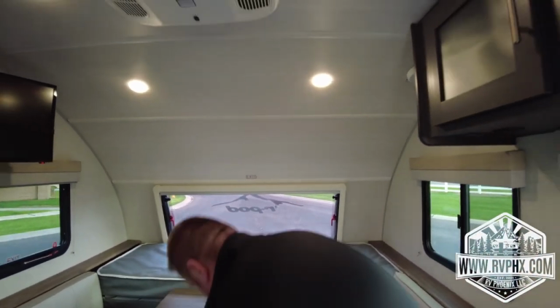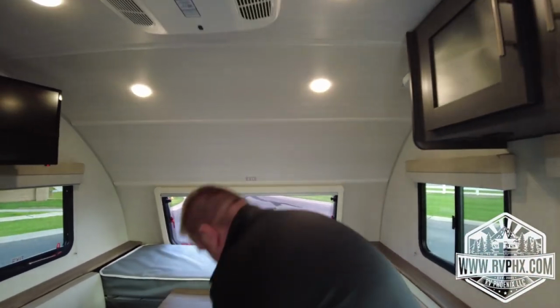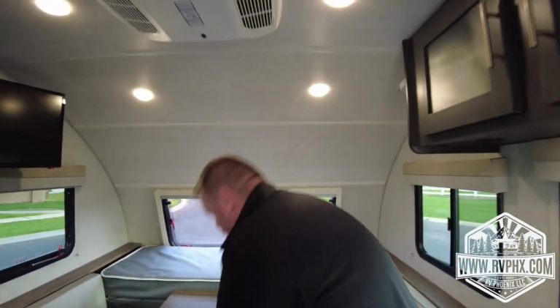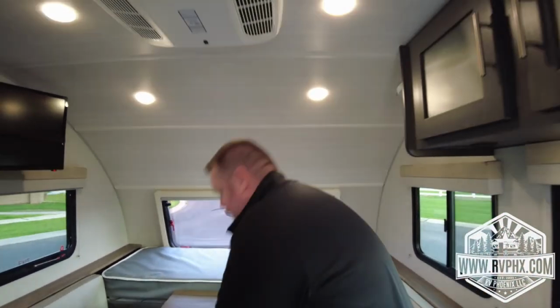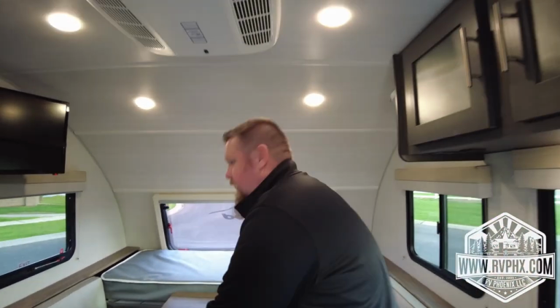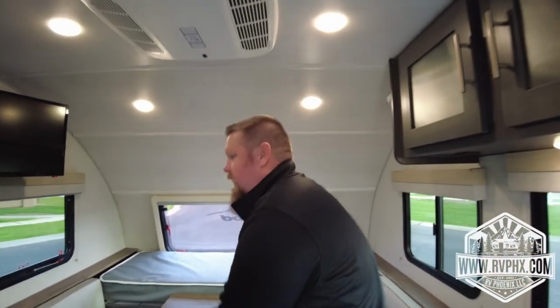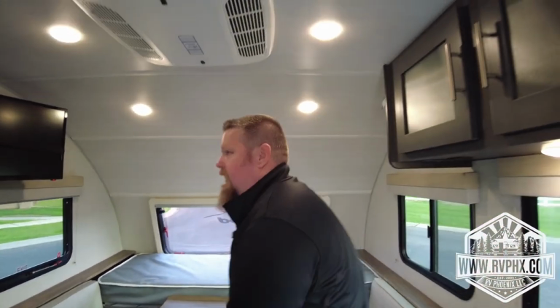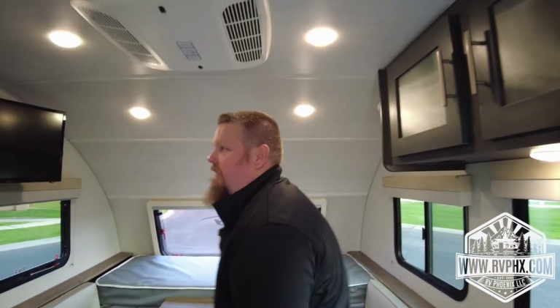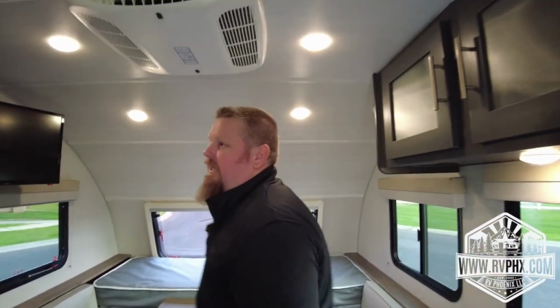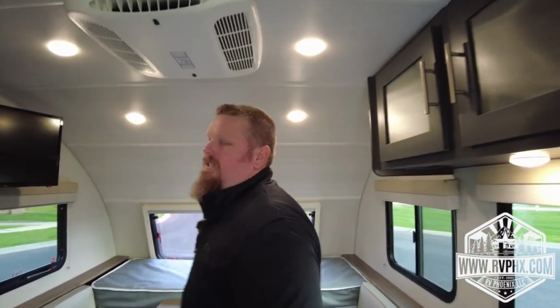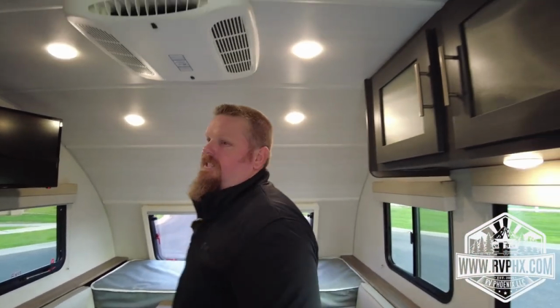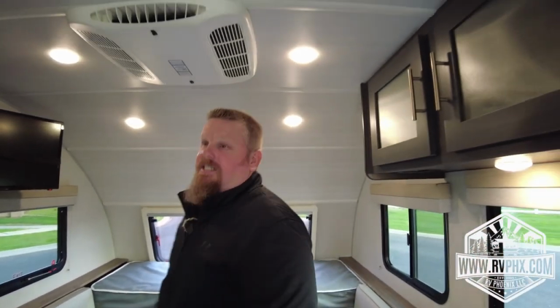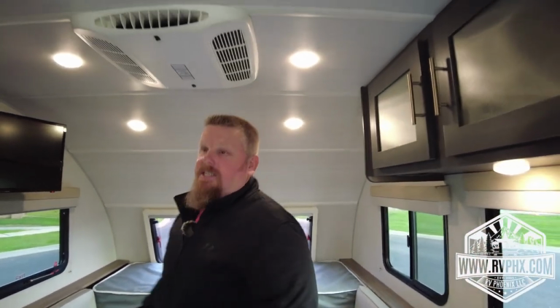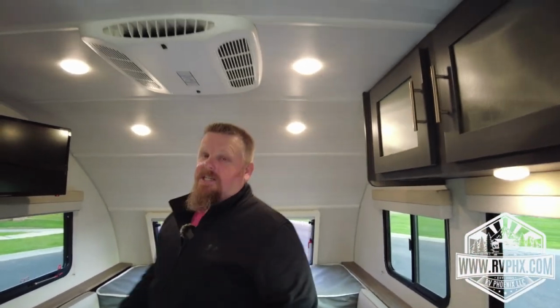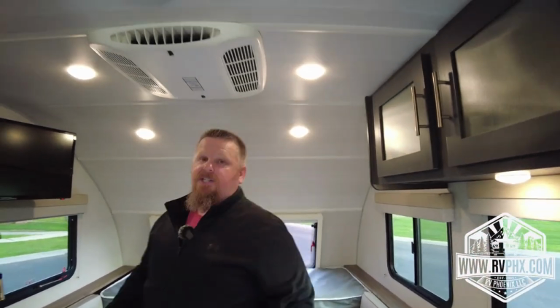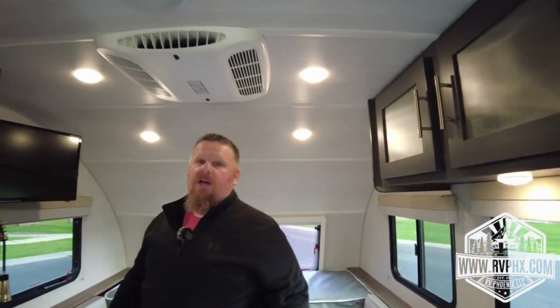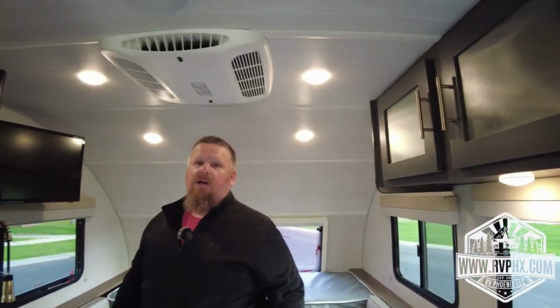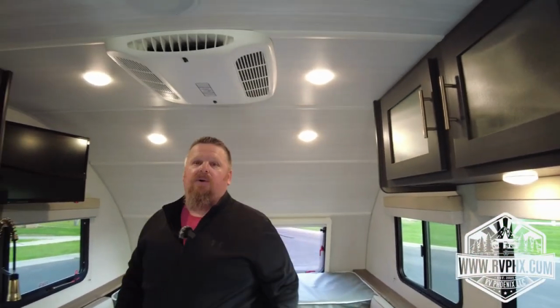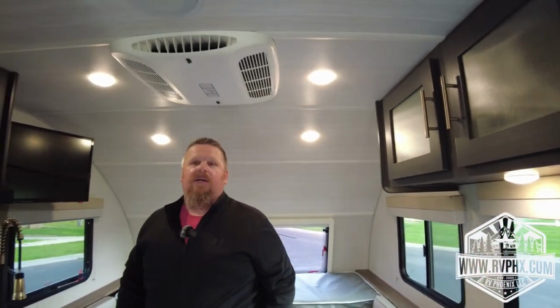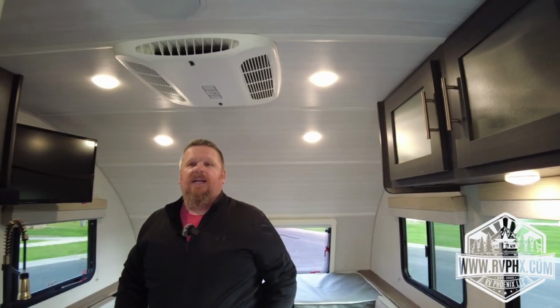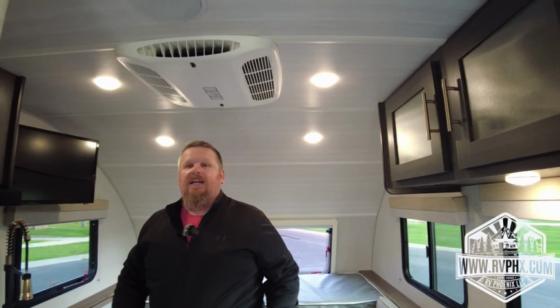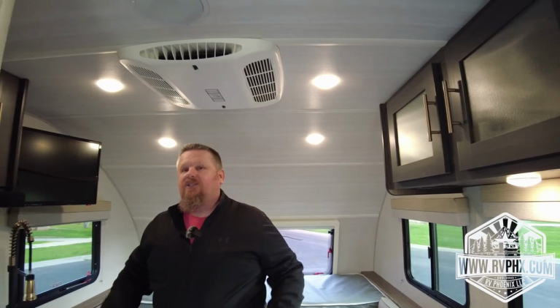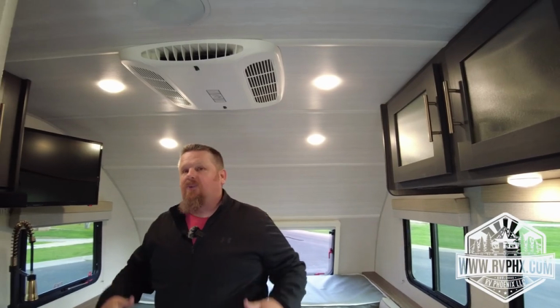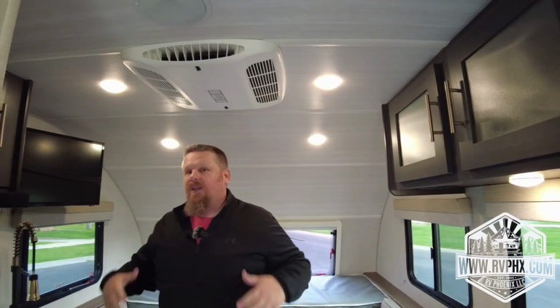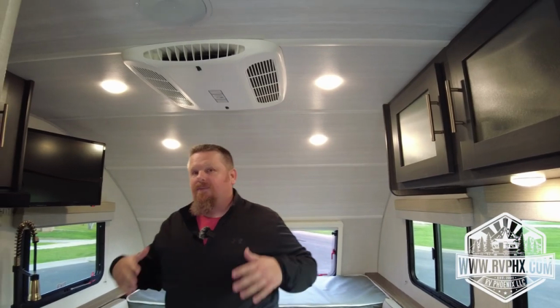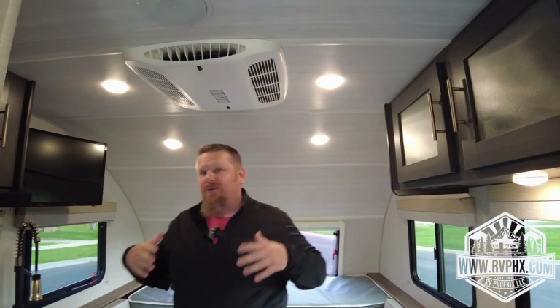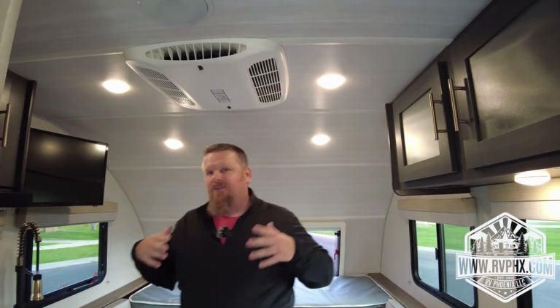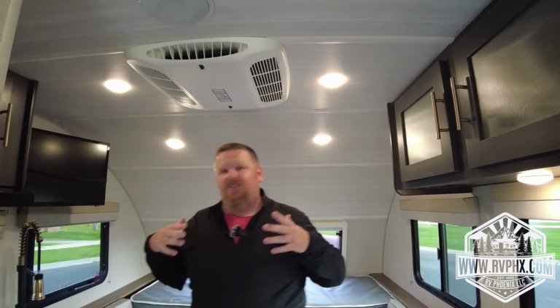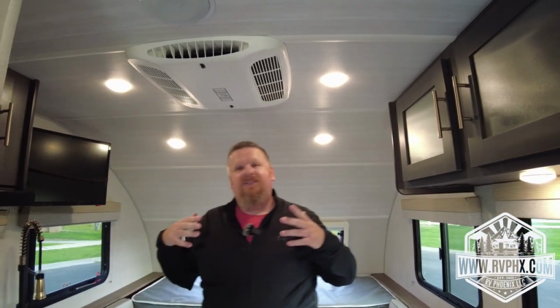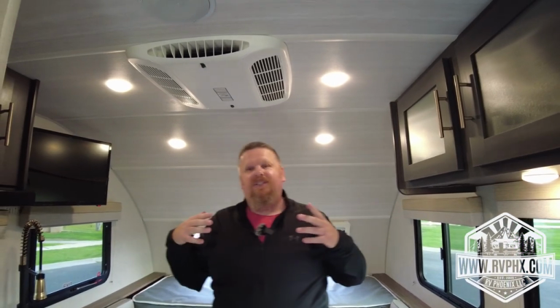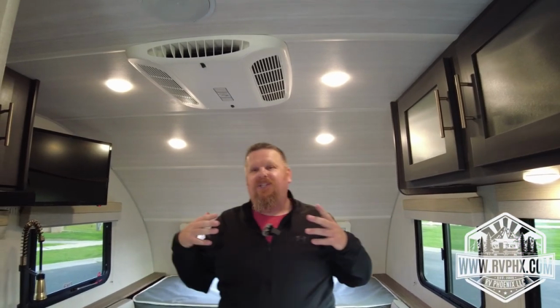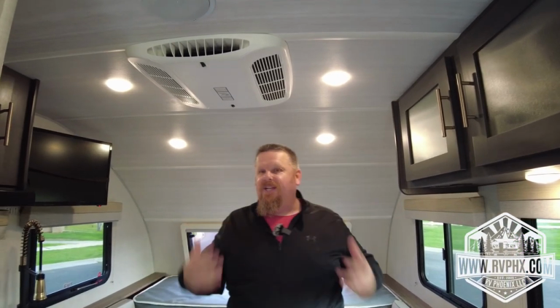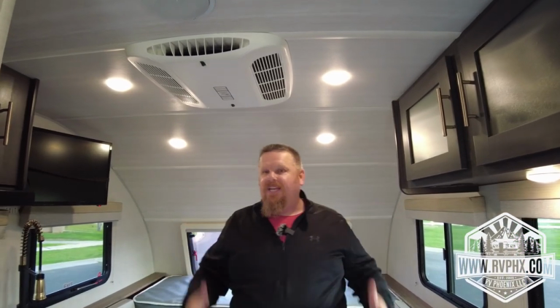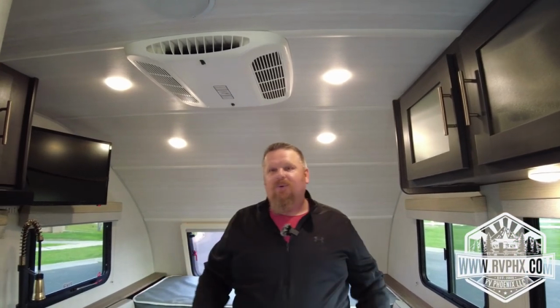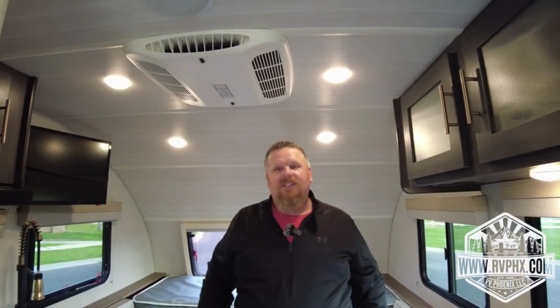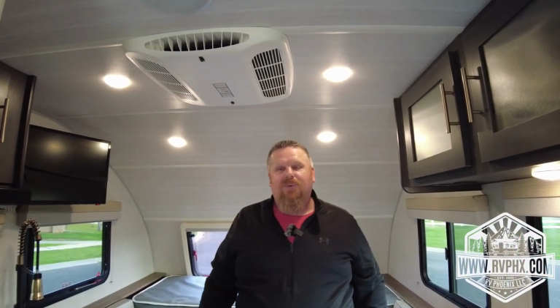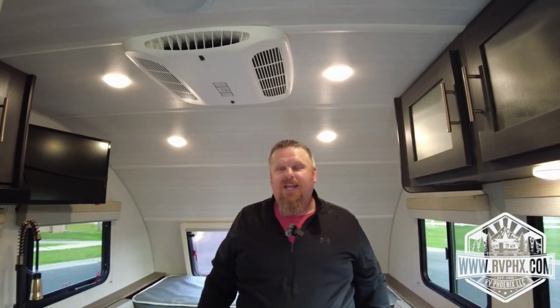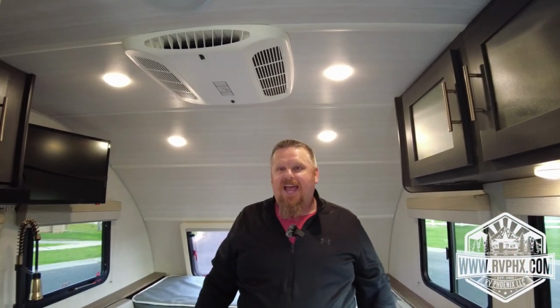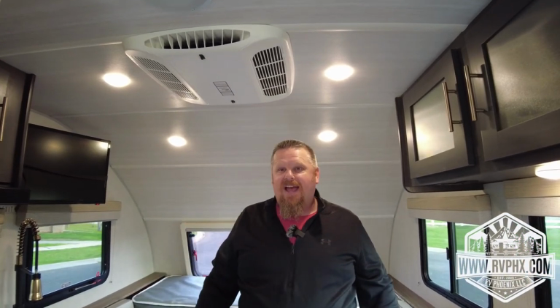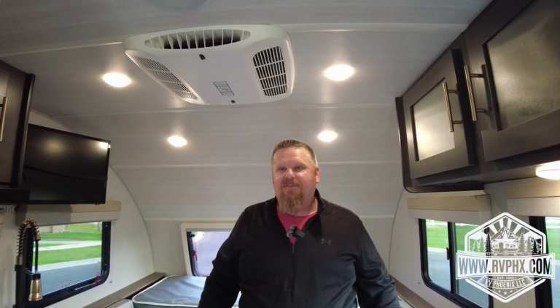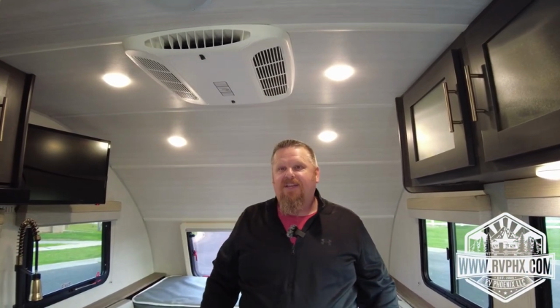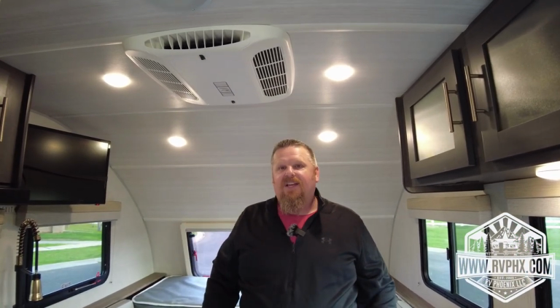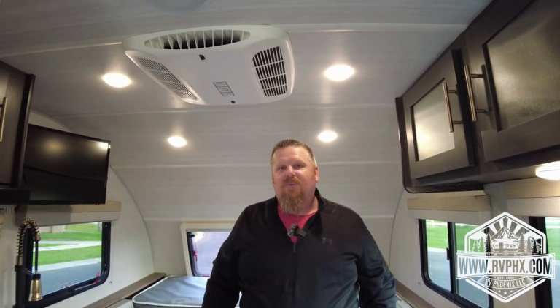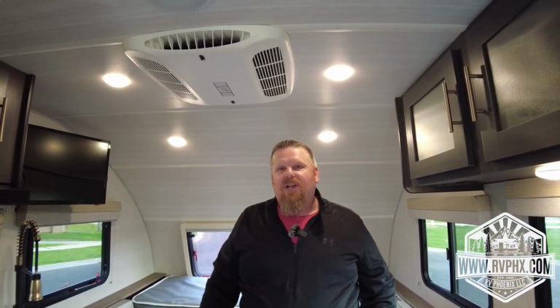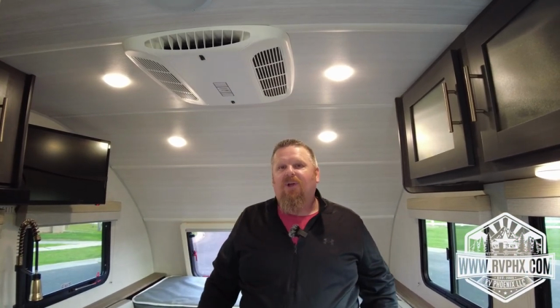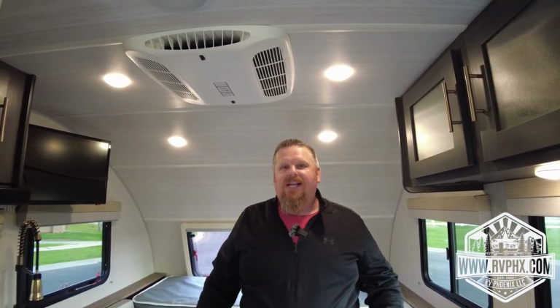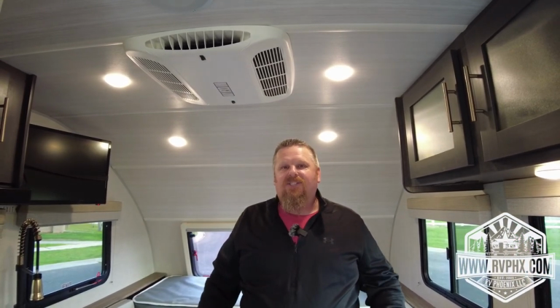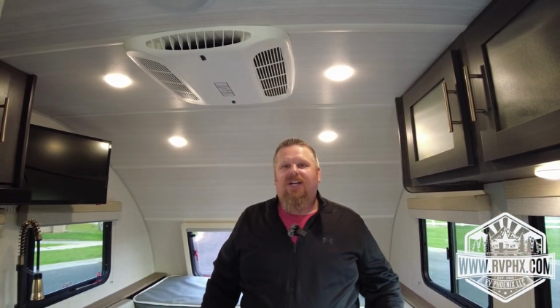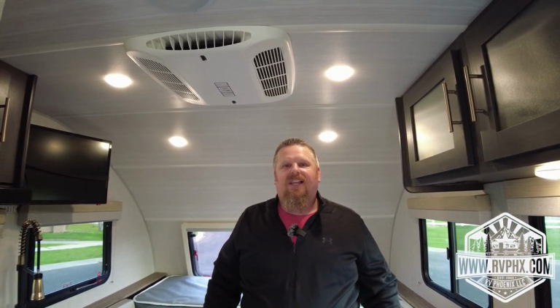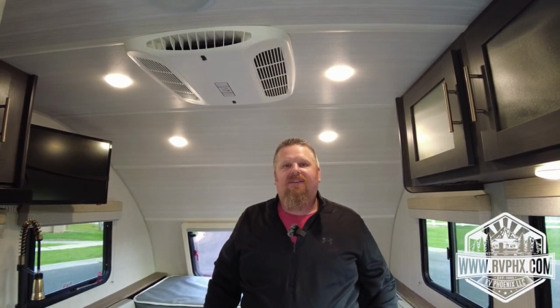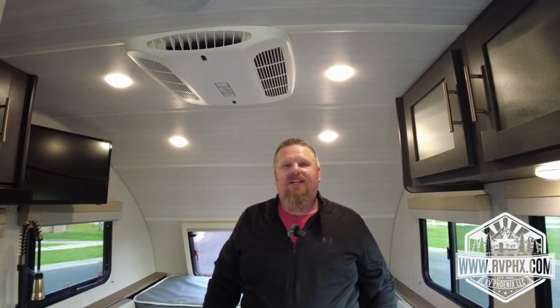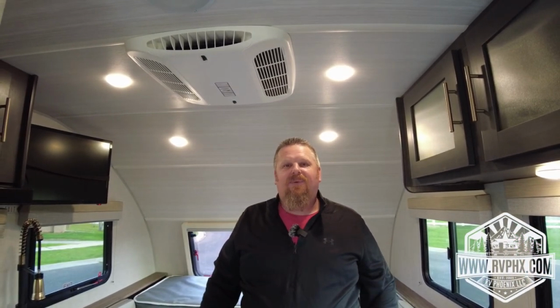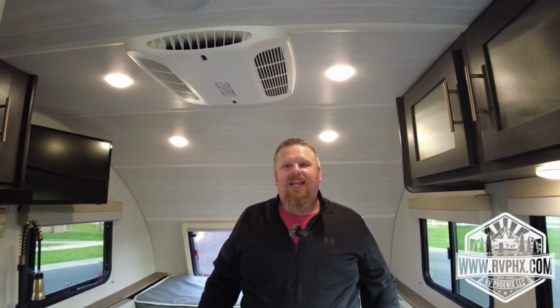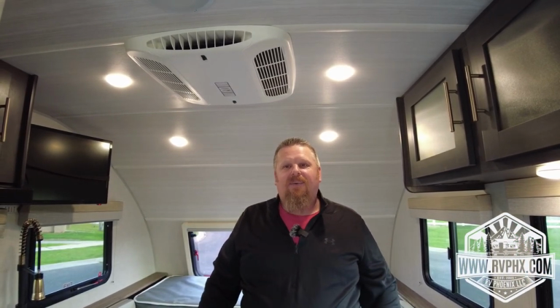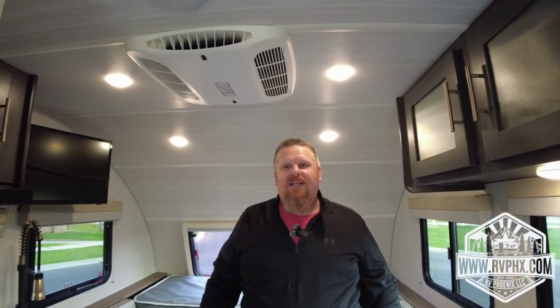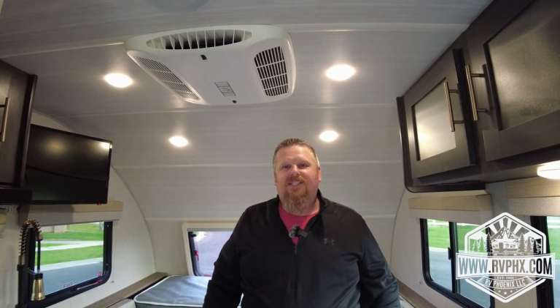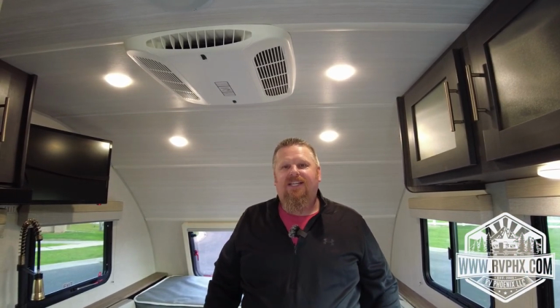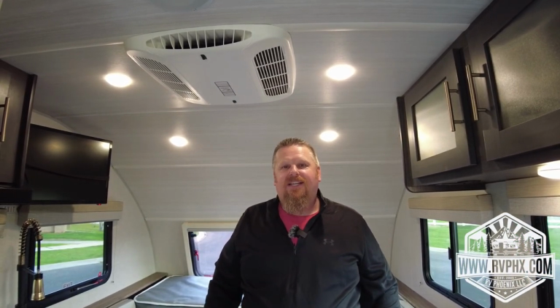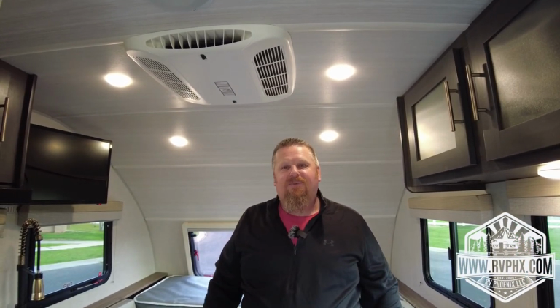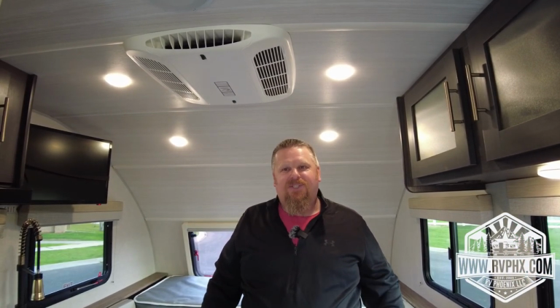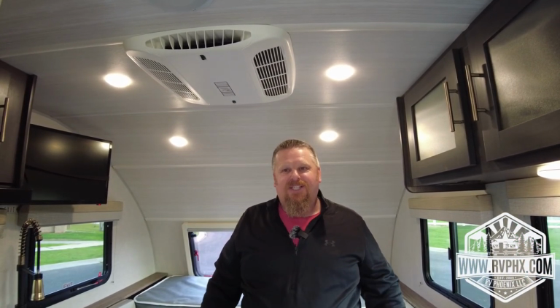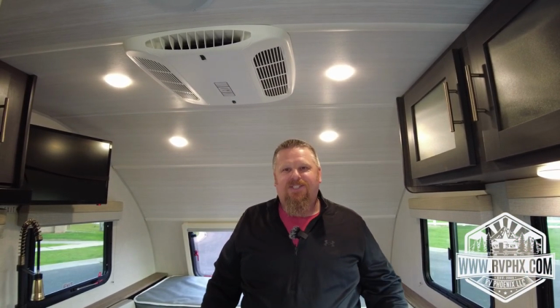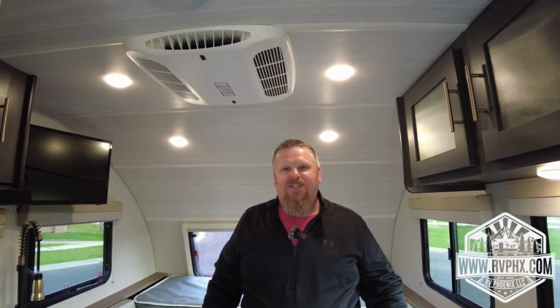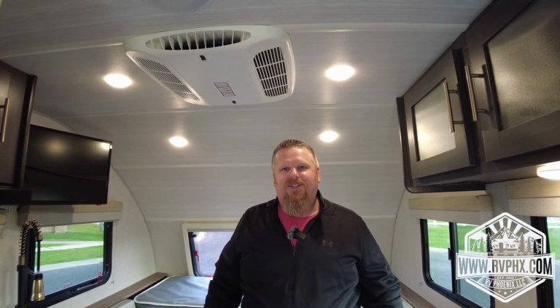This RV is really fantastic — you guys are going to love it. It's easy to tow and one of the most unique ones we have. We know you're going to love it, and we can't wait to see you. We'll see you soon!